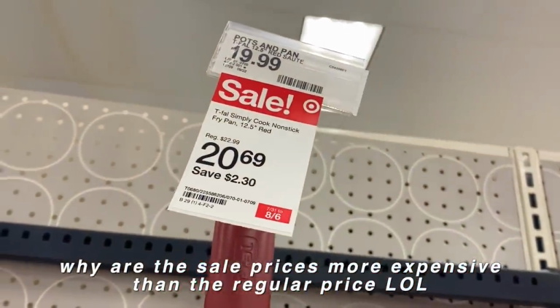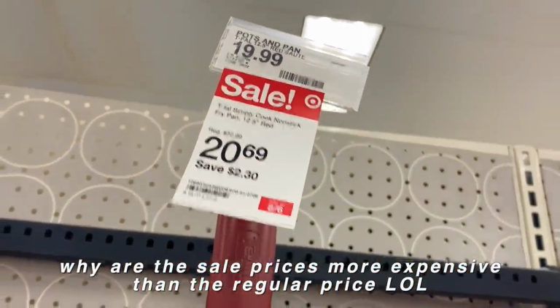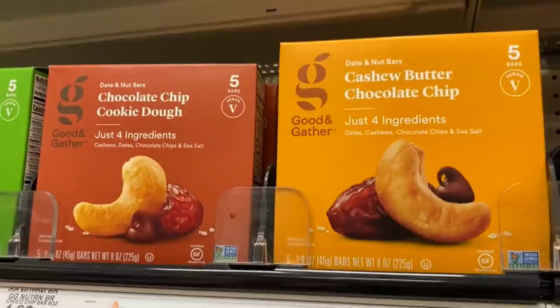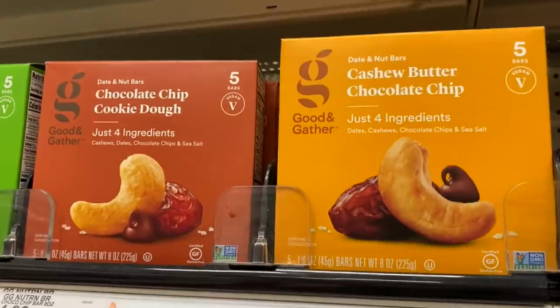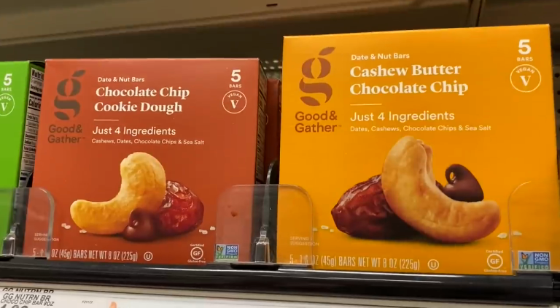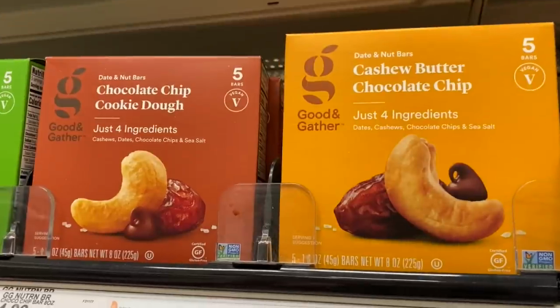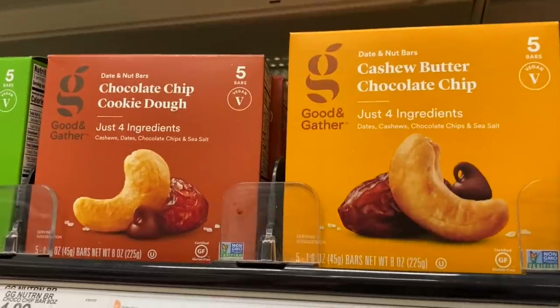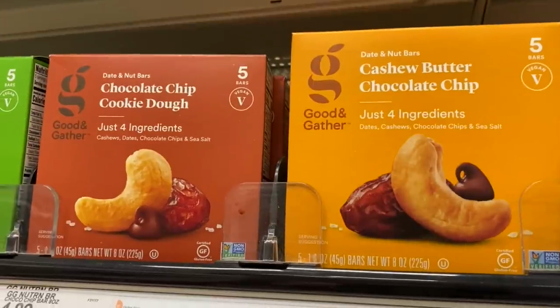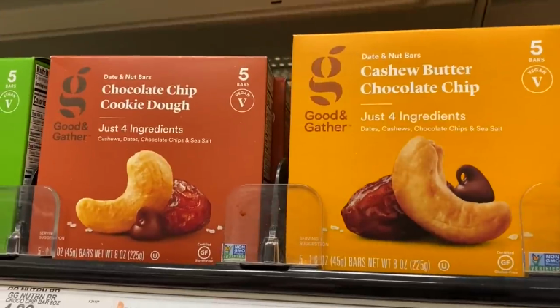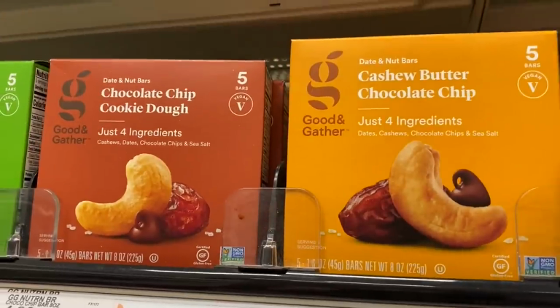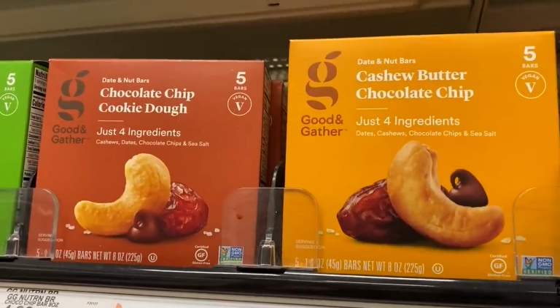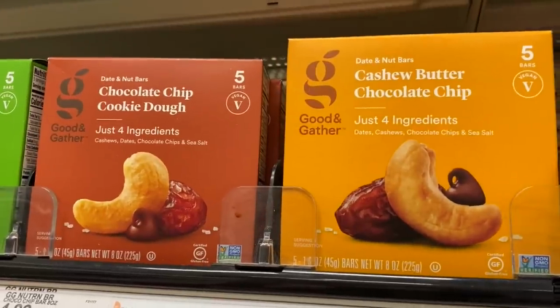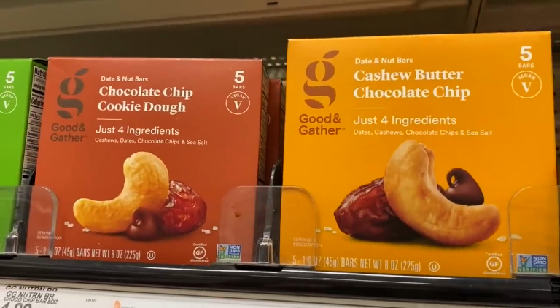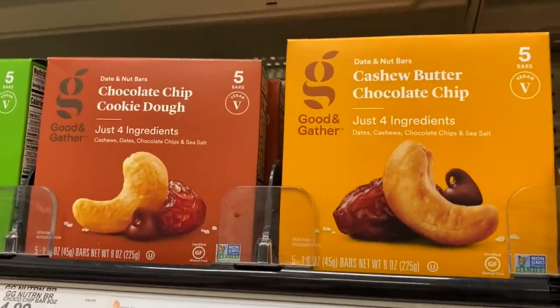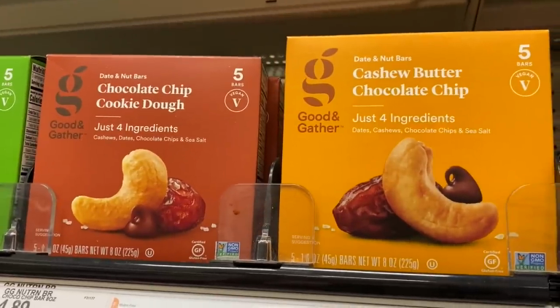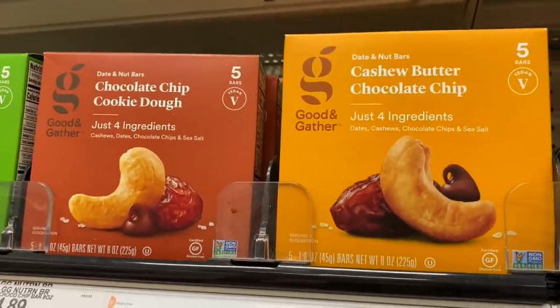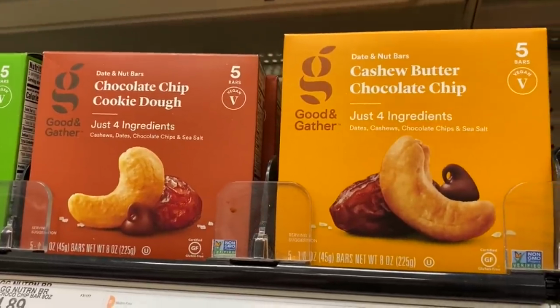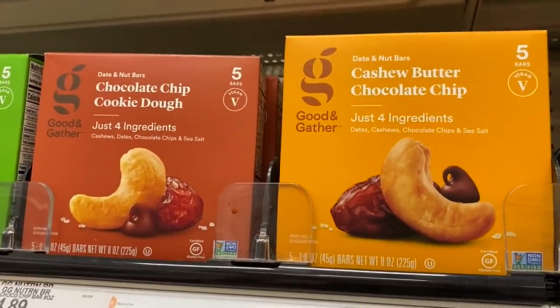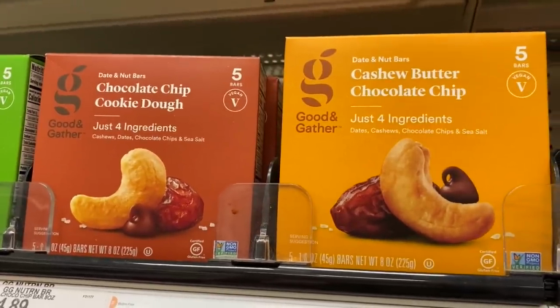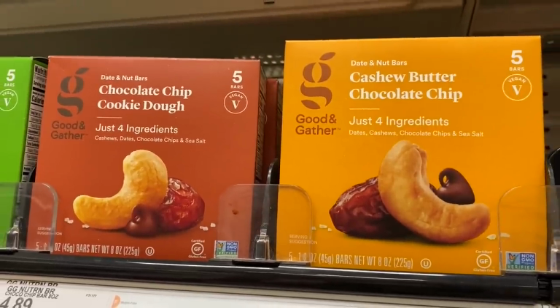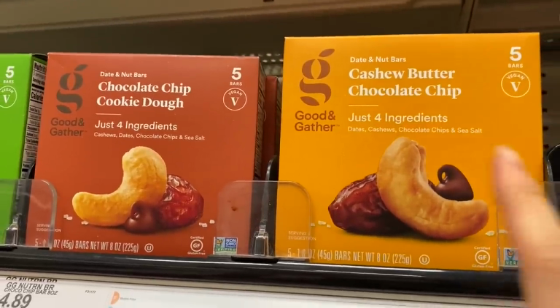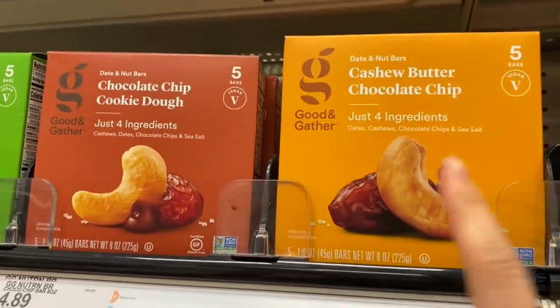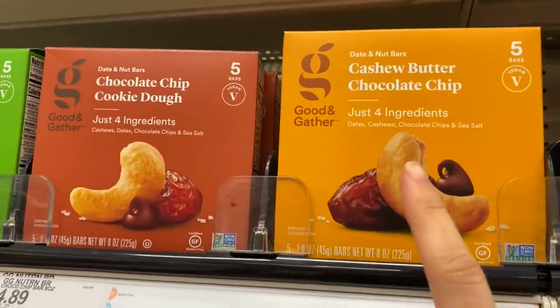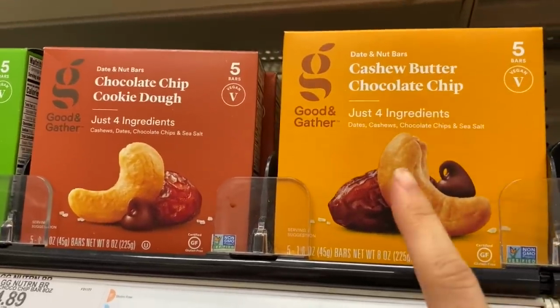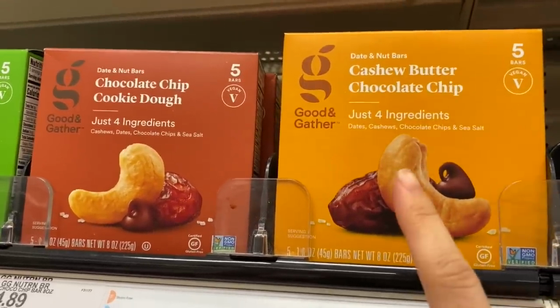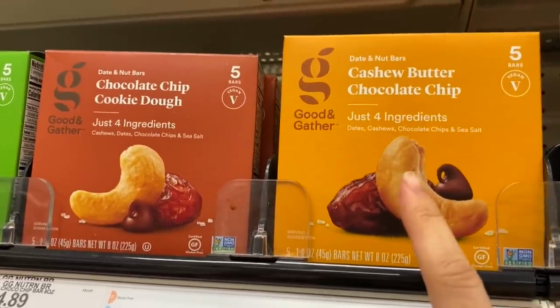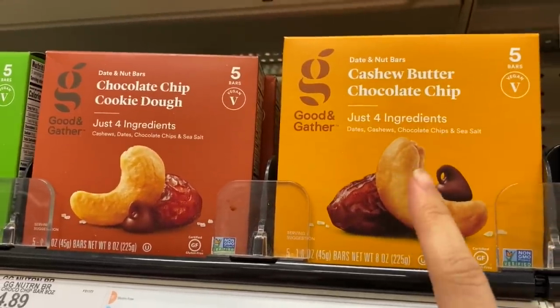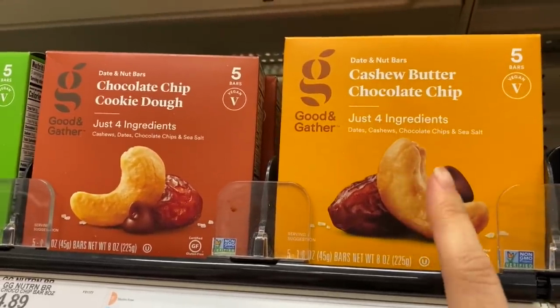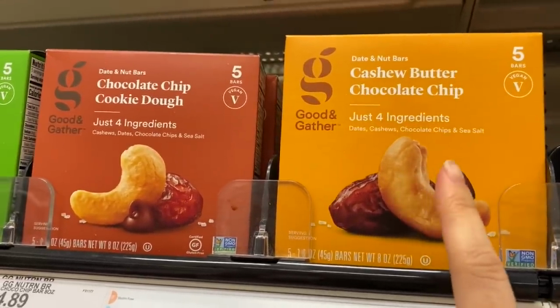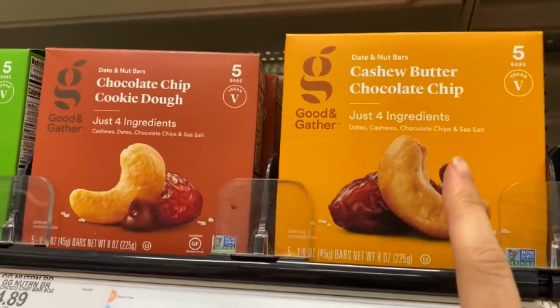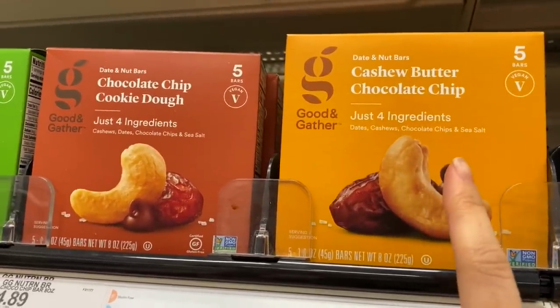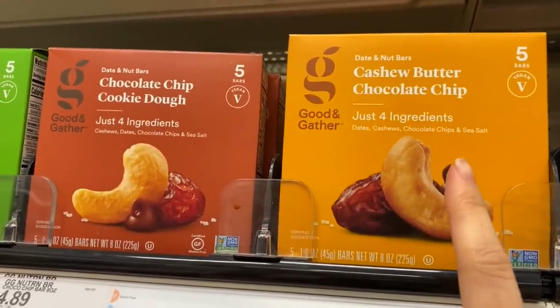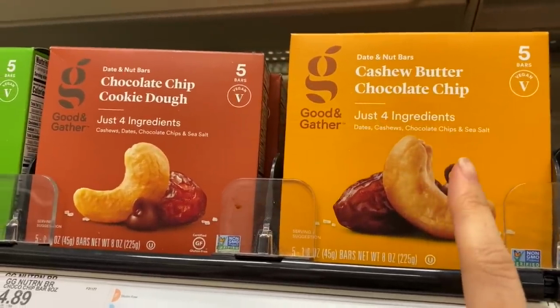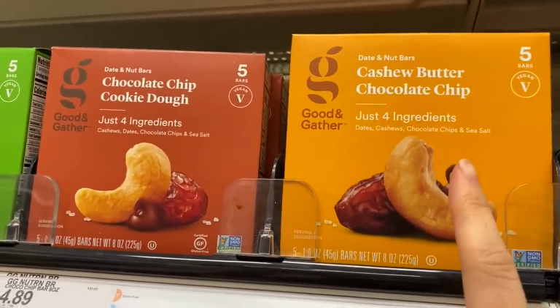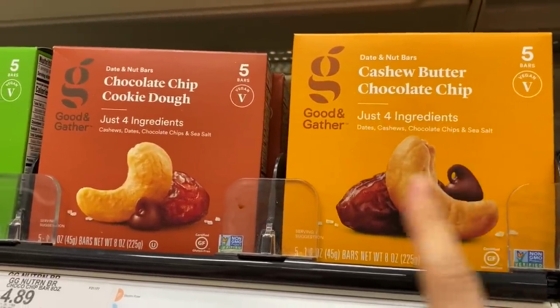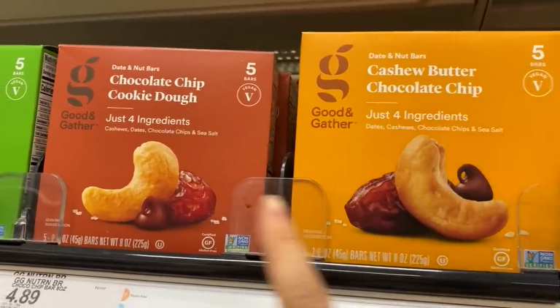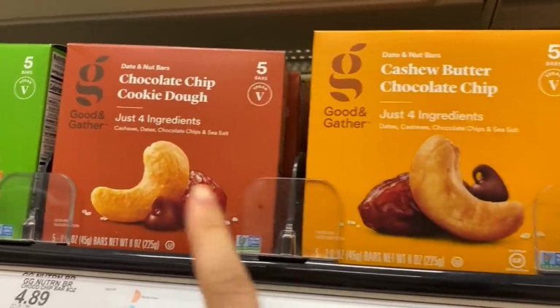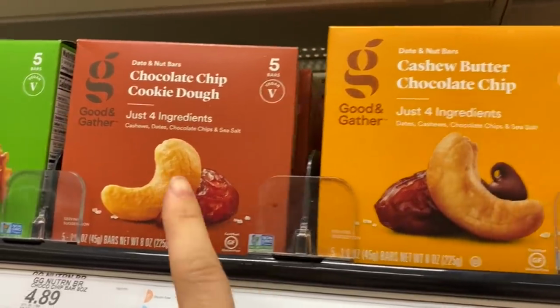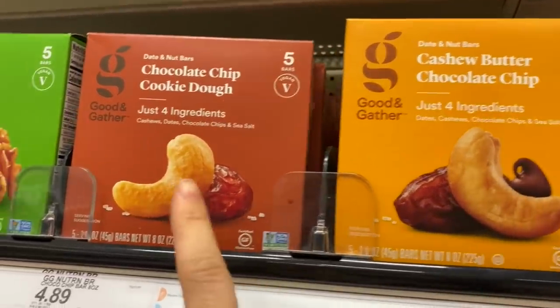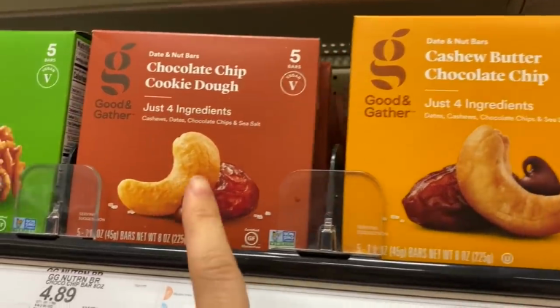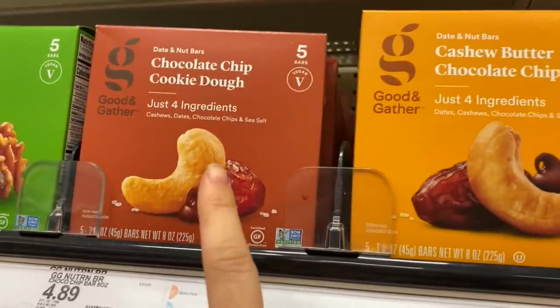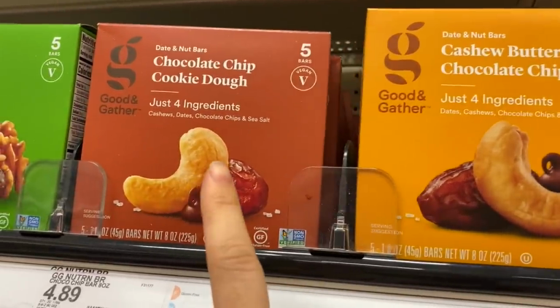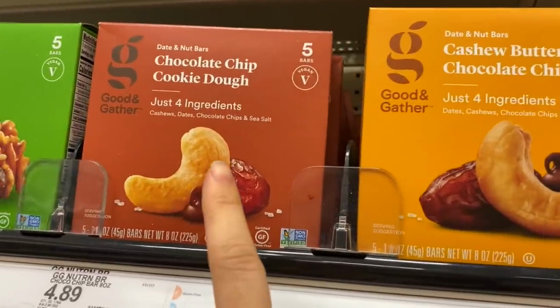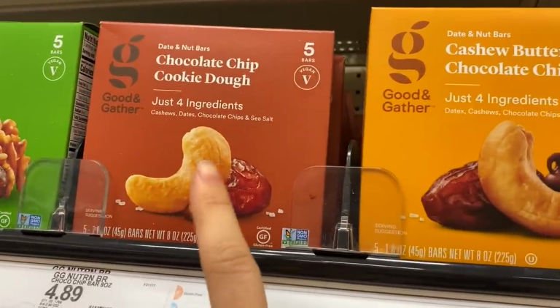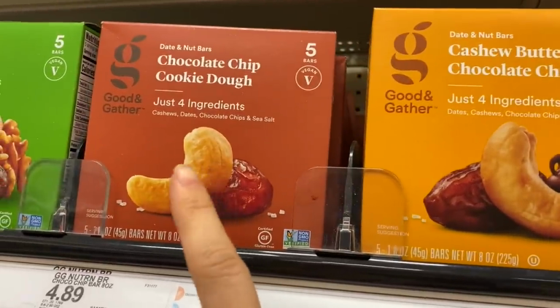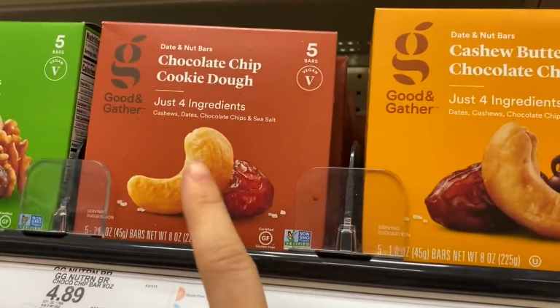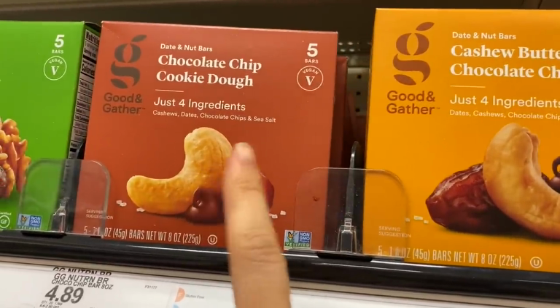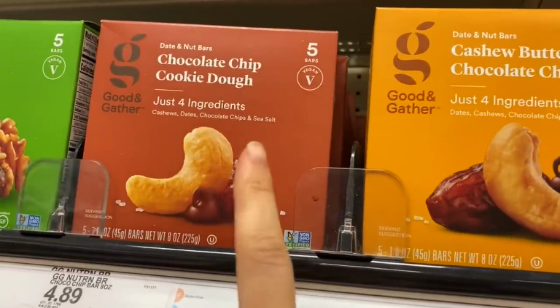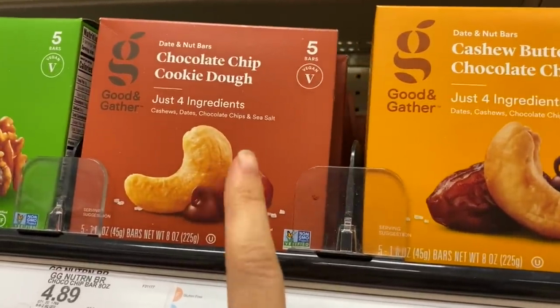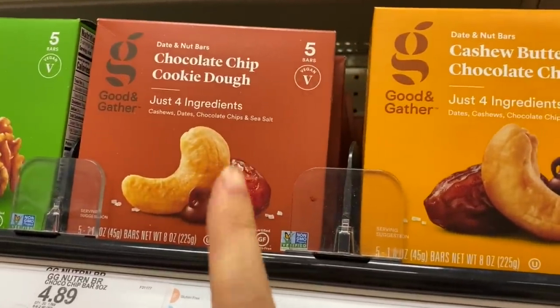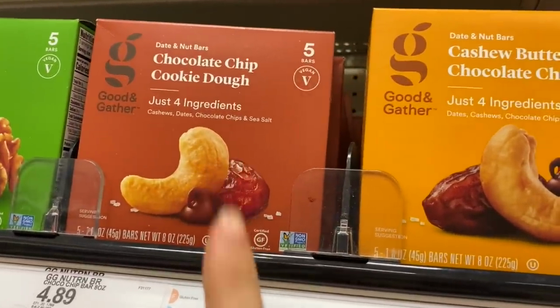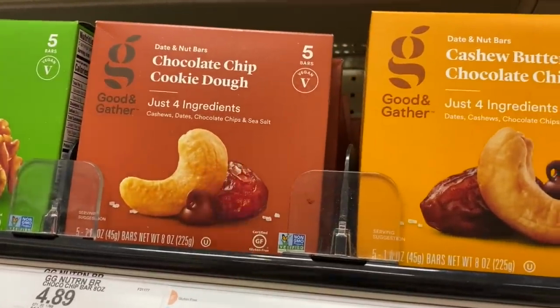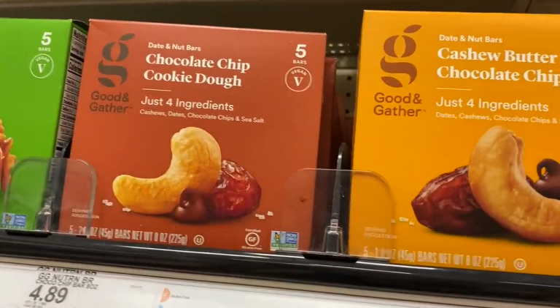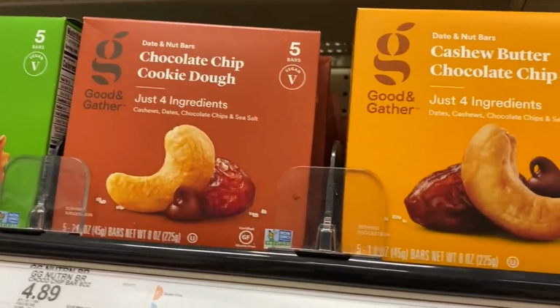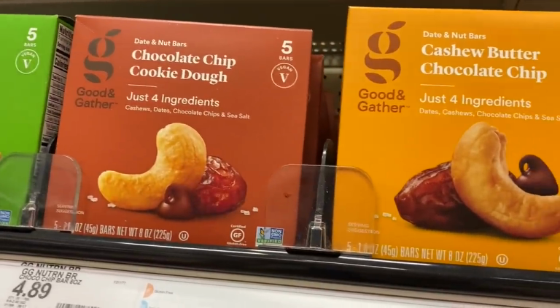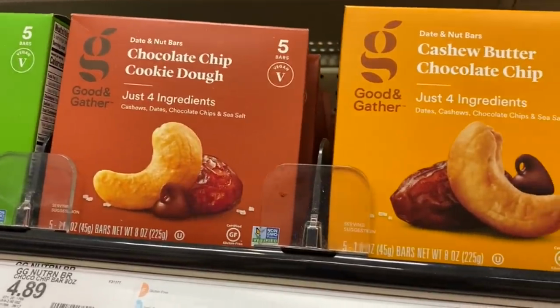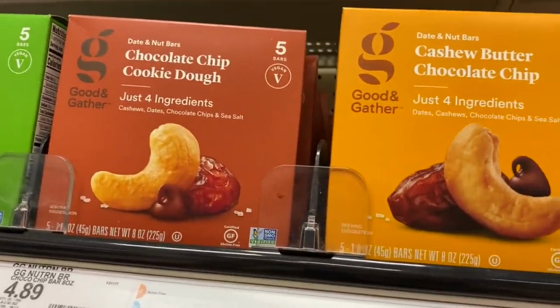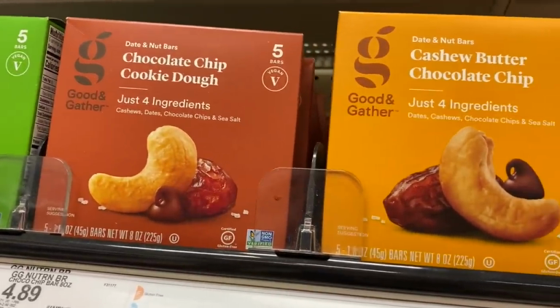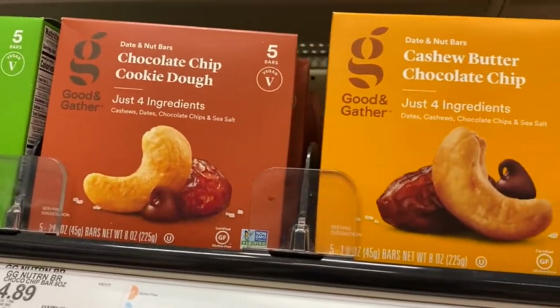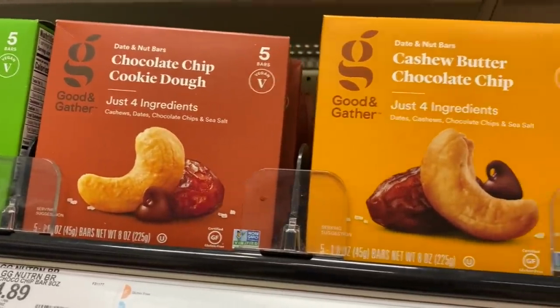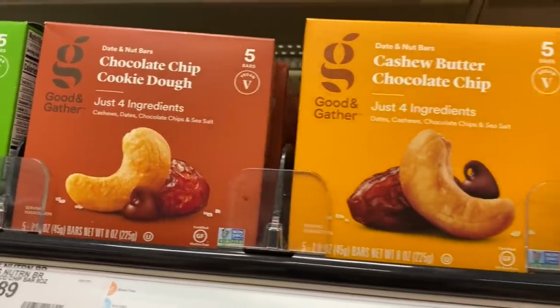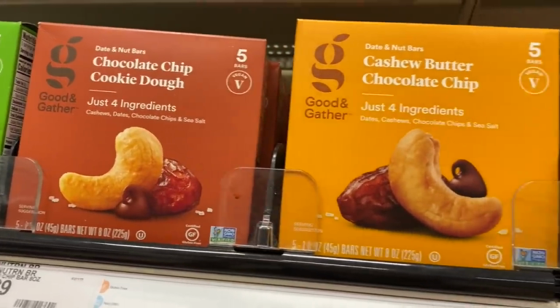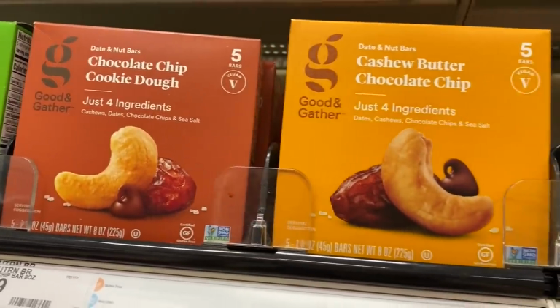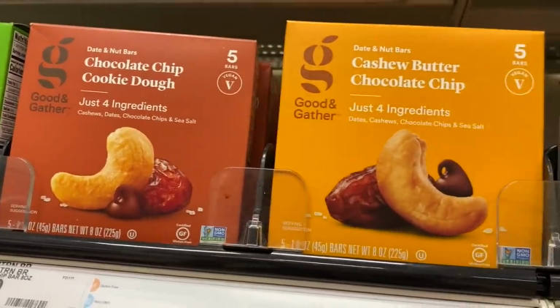What is the difference between these two? This one is dates, cashews, chocolate chips, and sea salt. And this one is cashews, dates, chocolate chips, and sea salt.